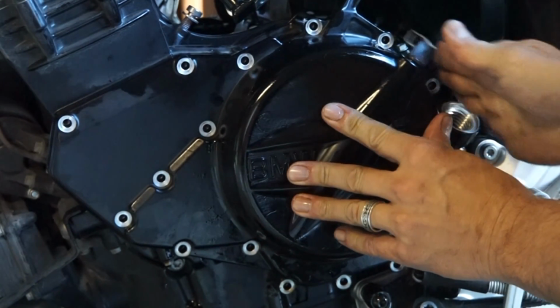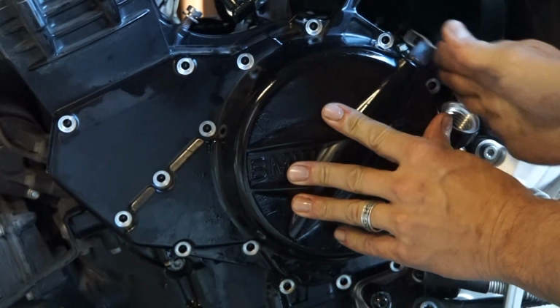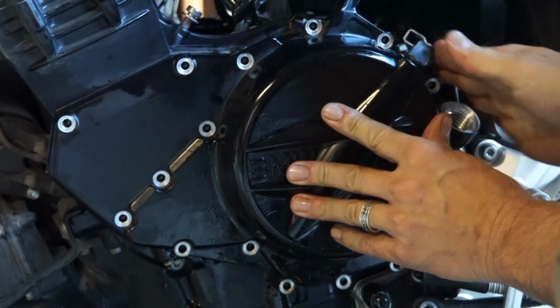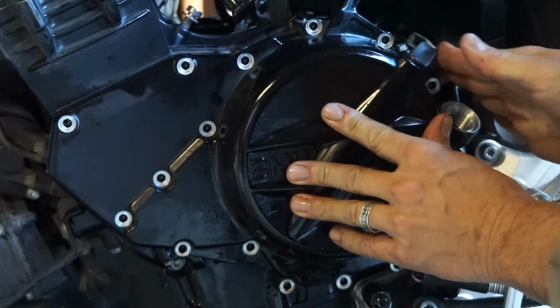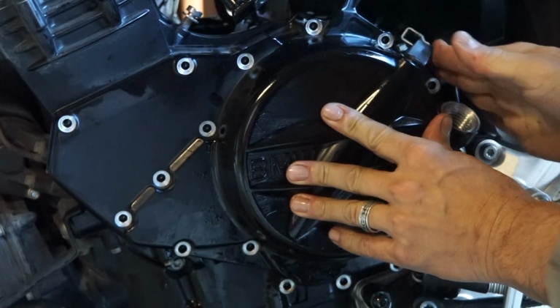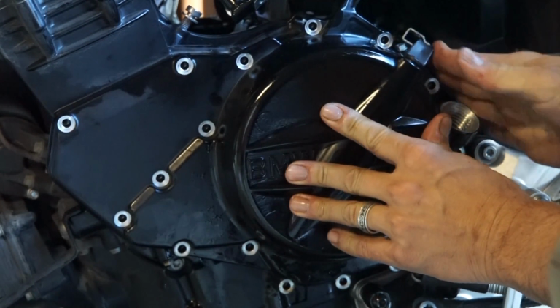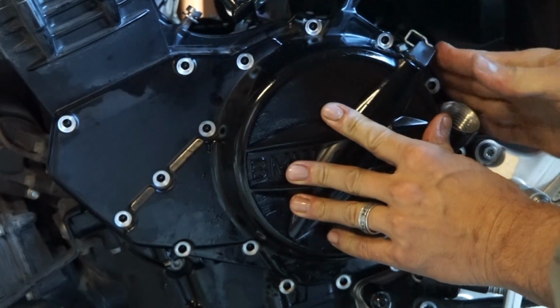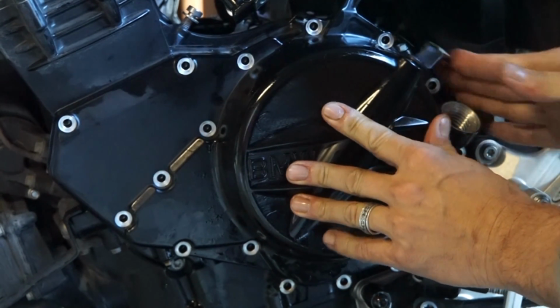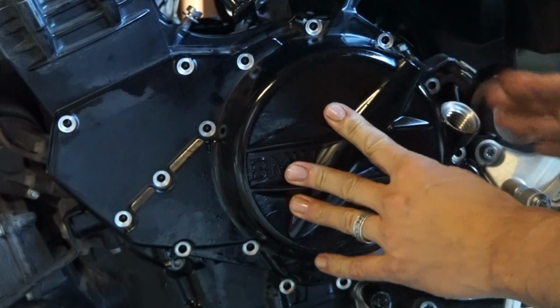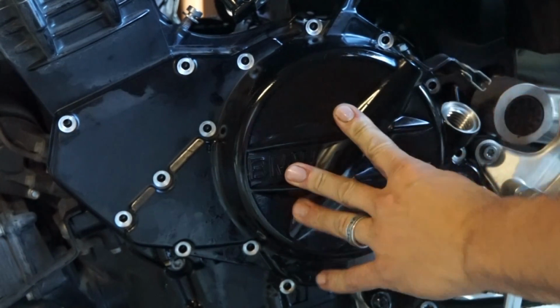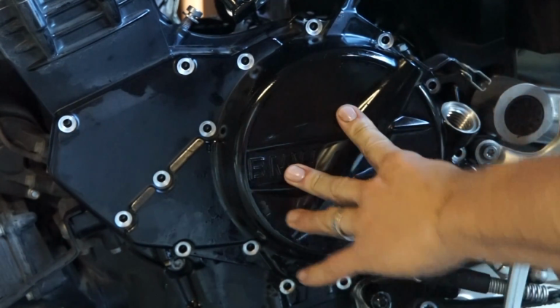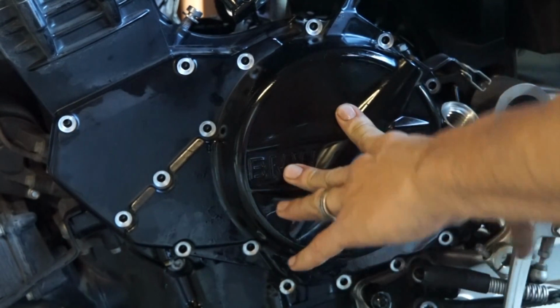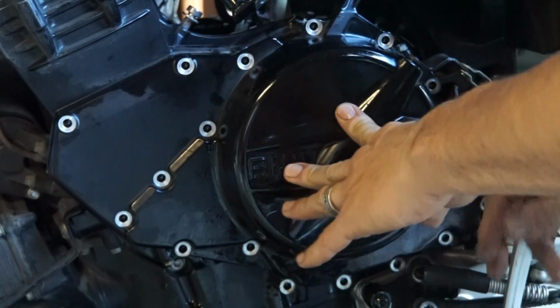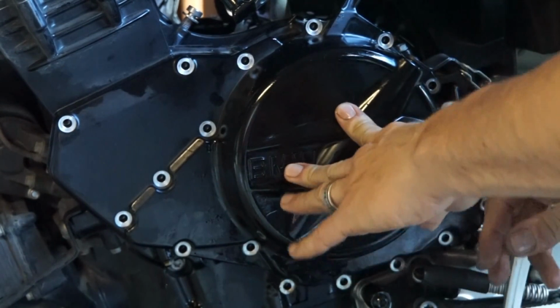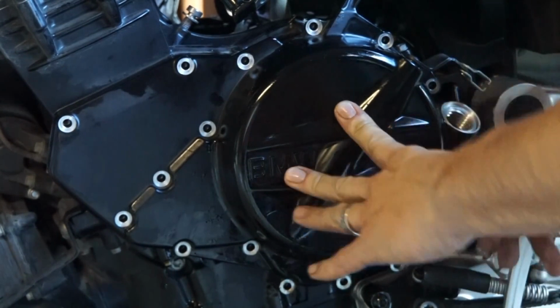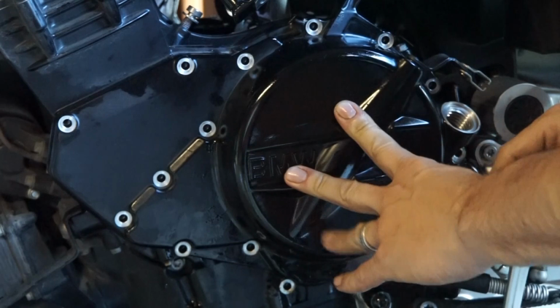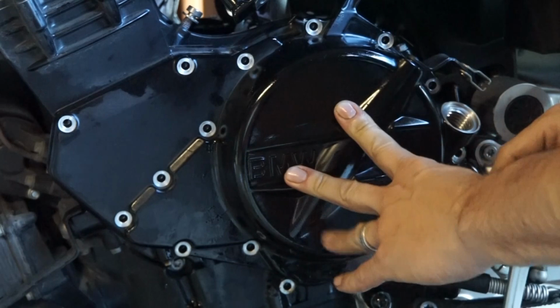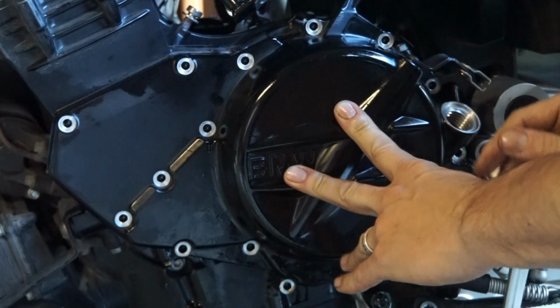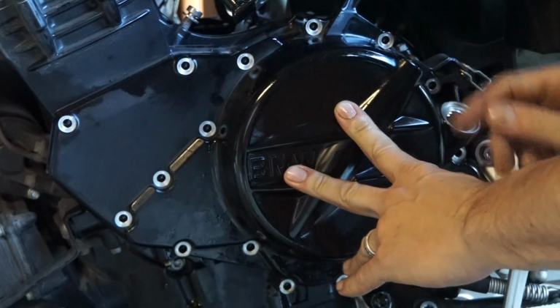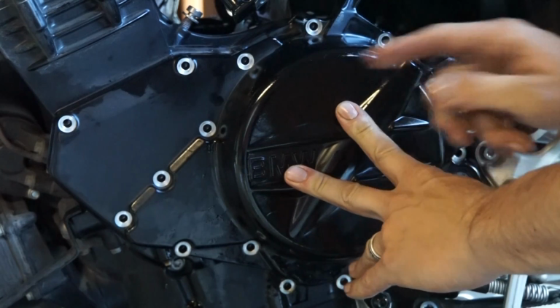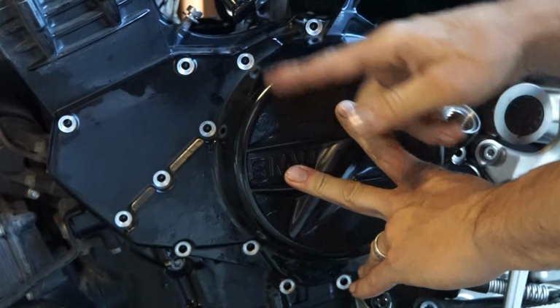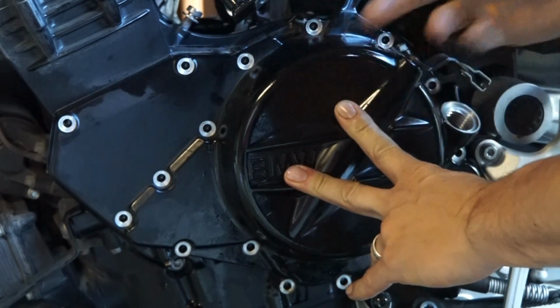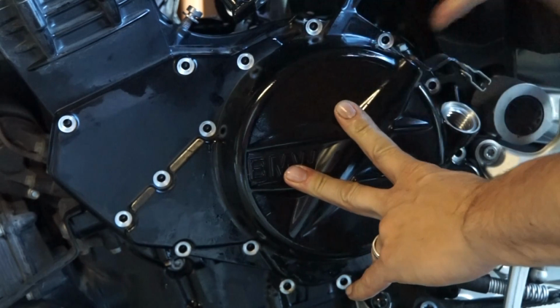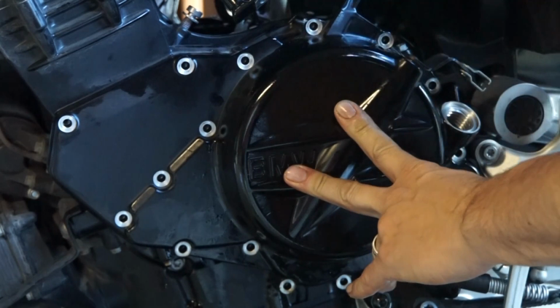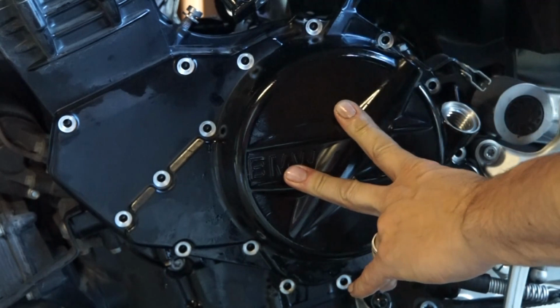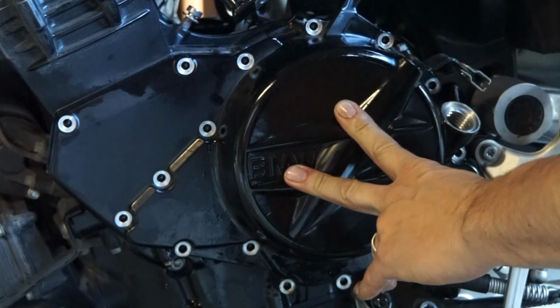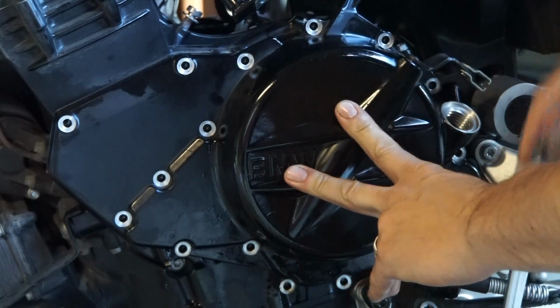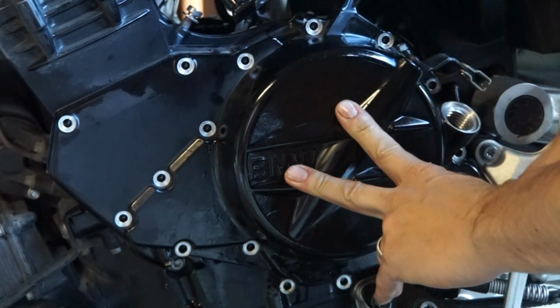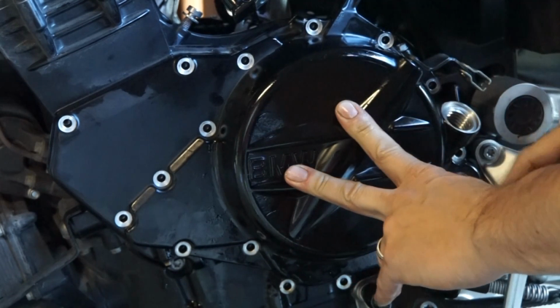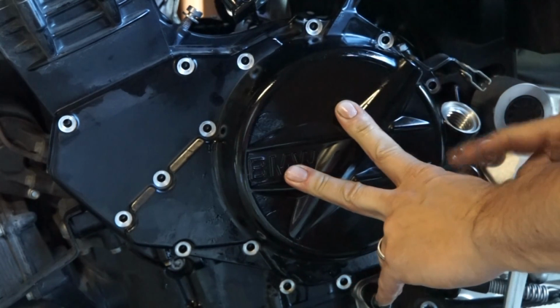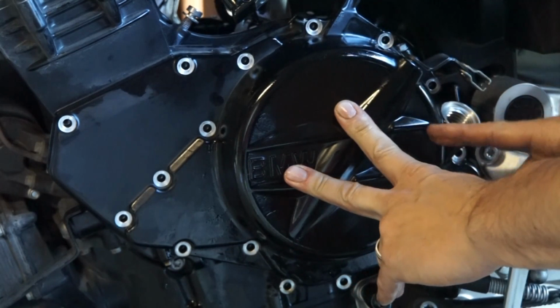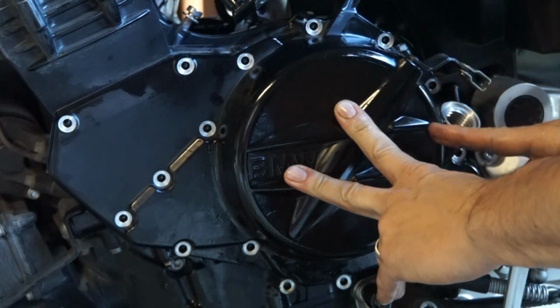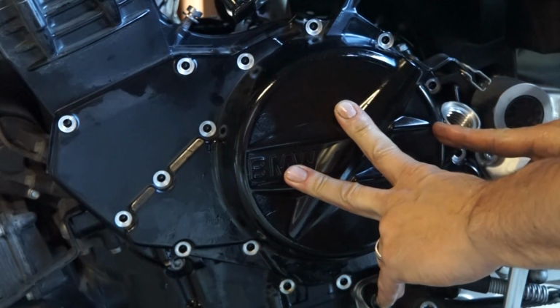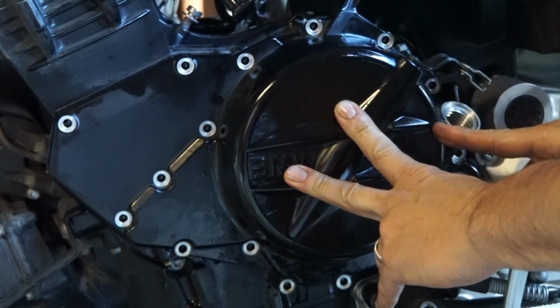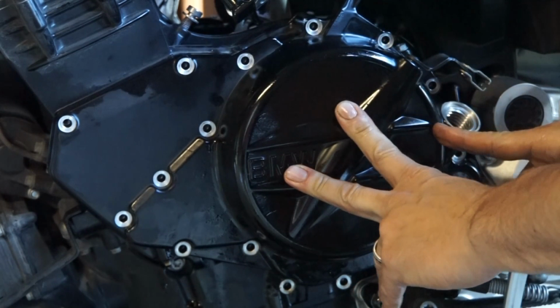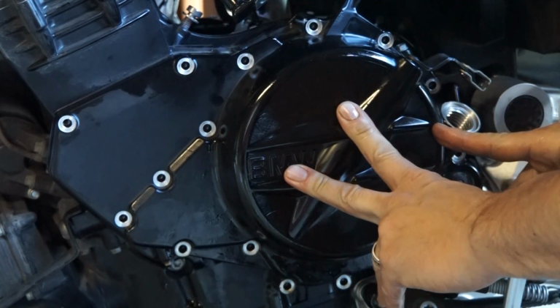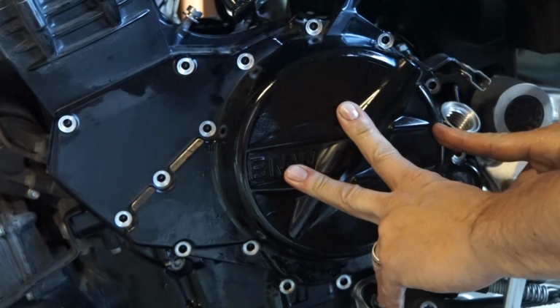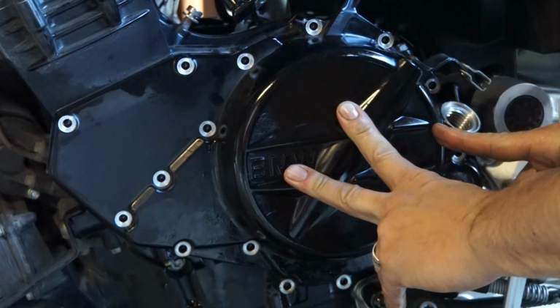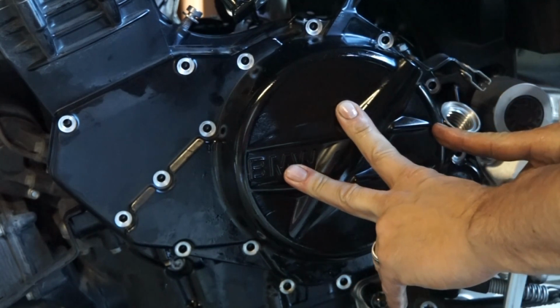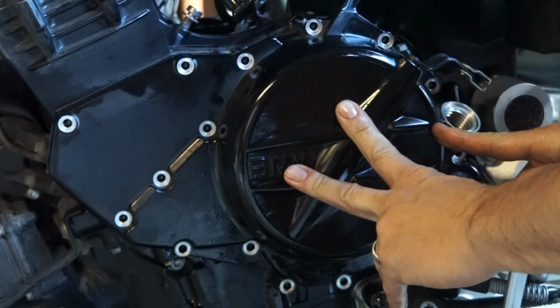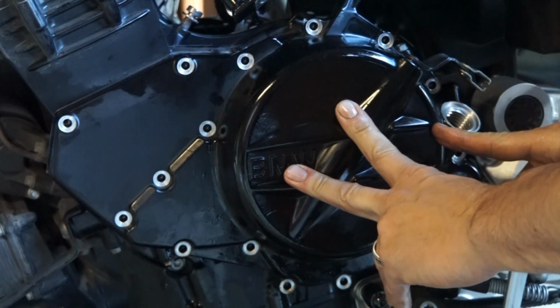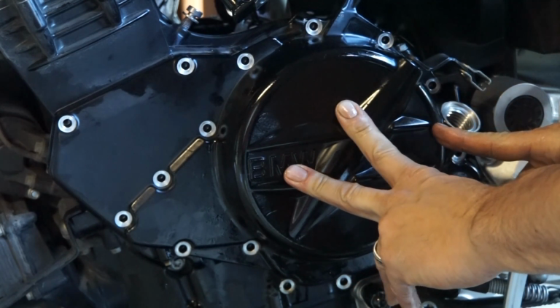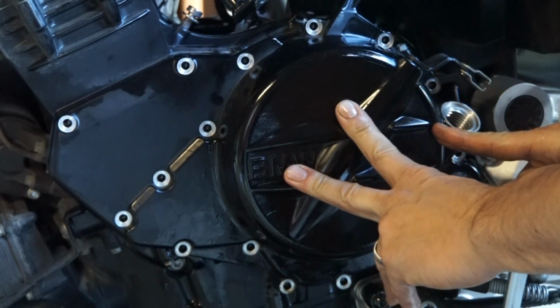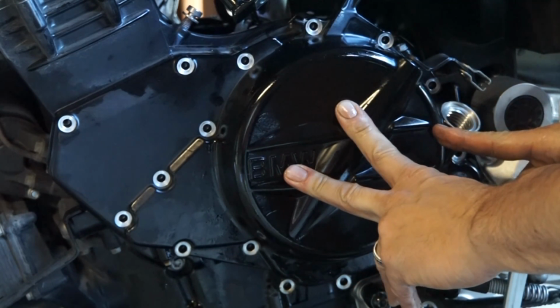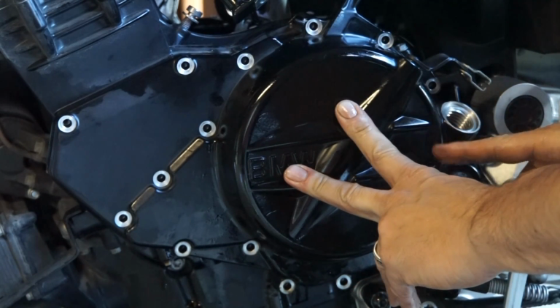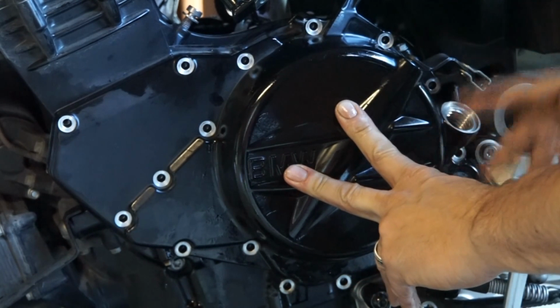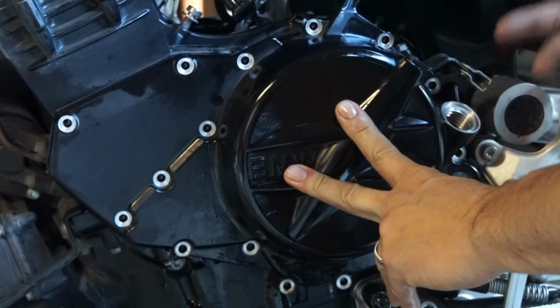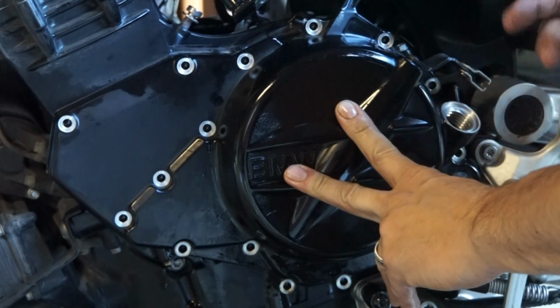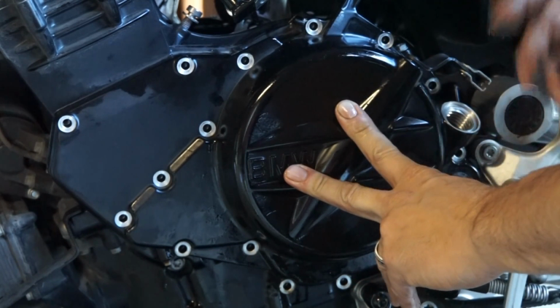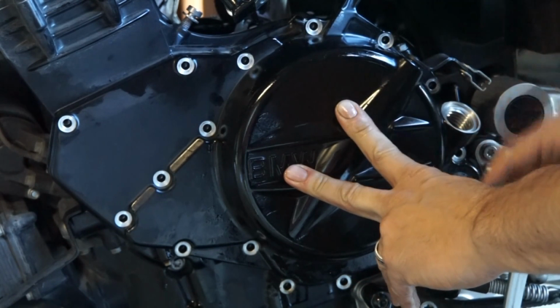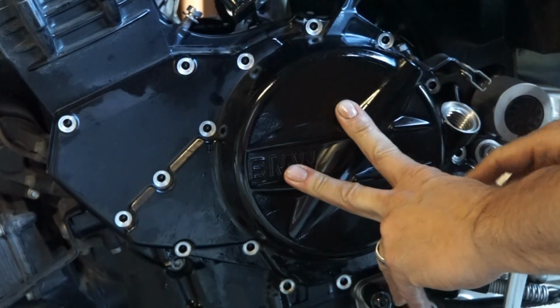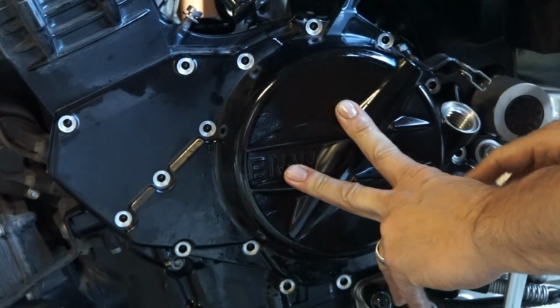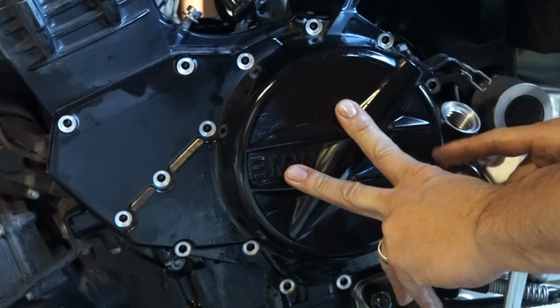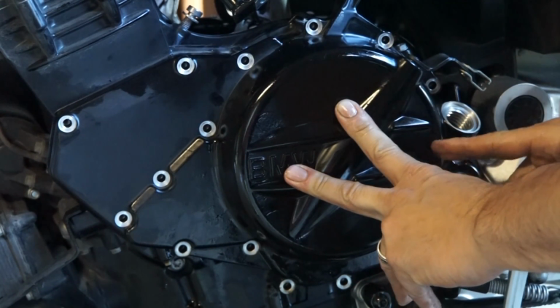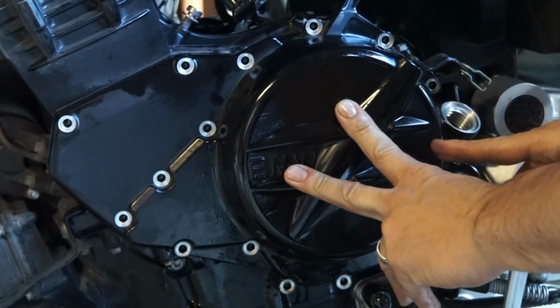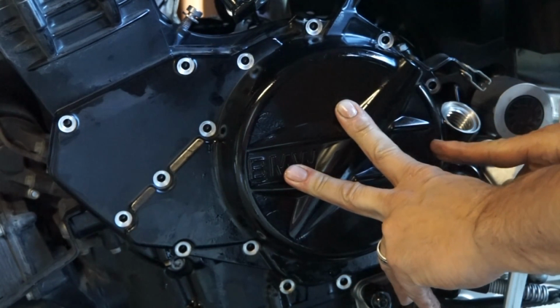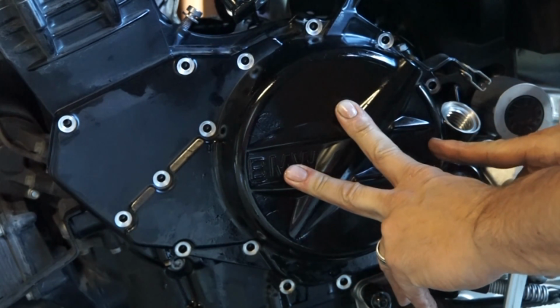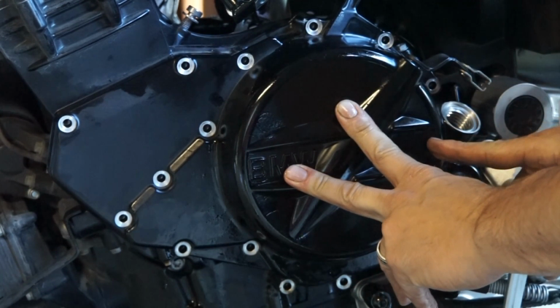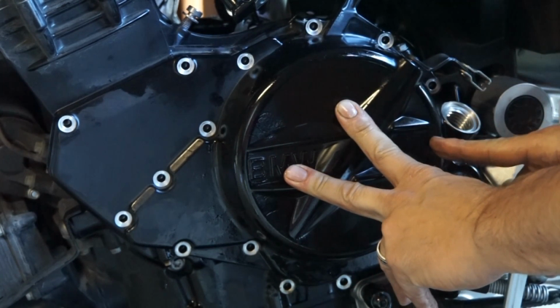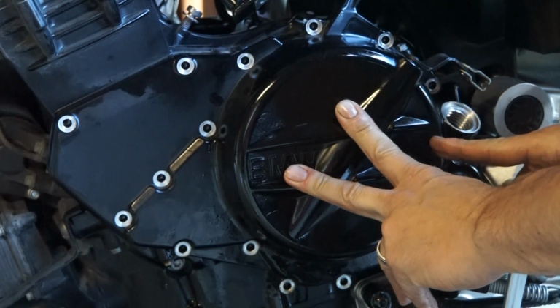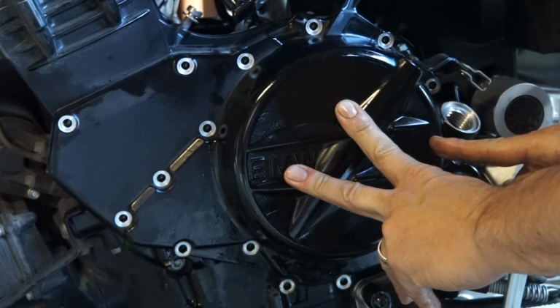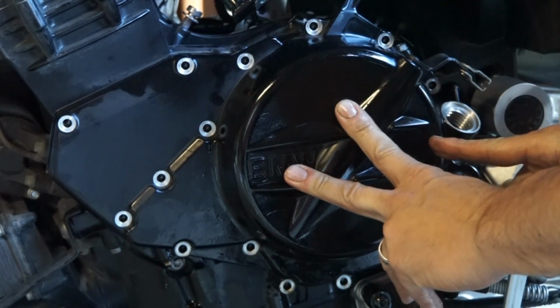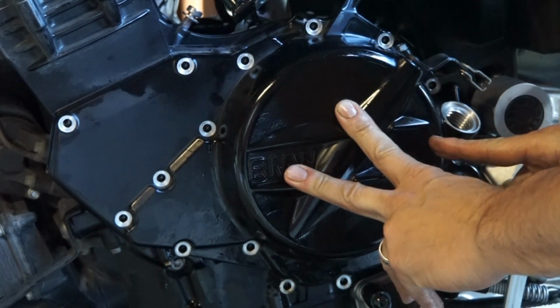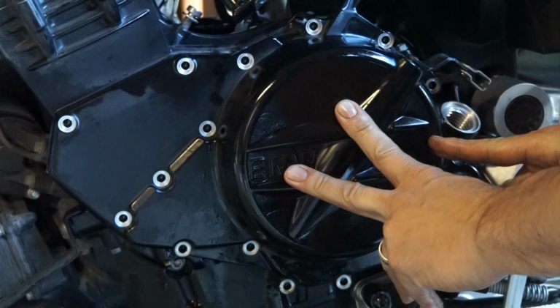That's it. All you need to do is bolt it up, hook up the cable, and tune the clutch.